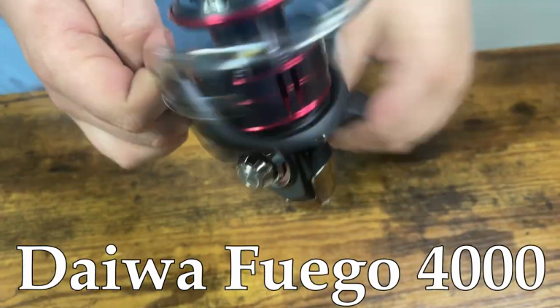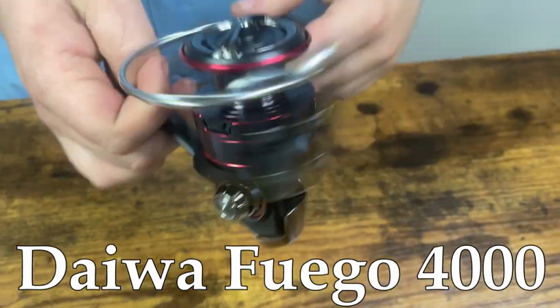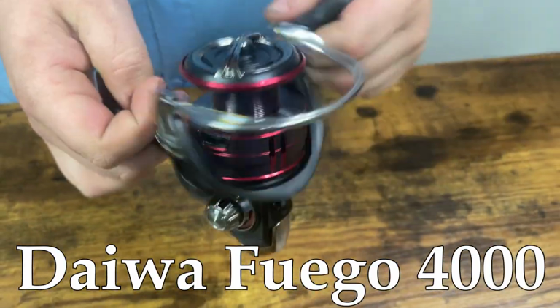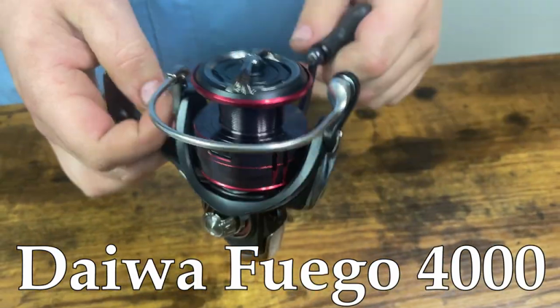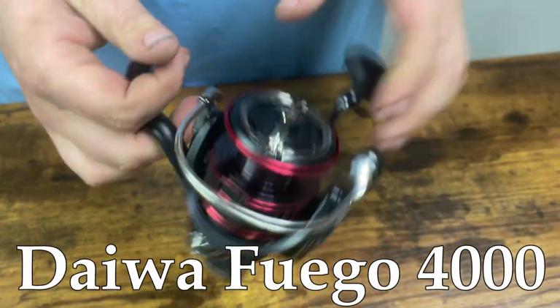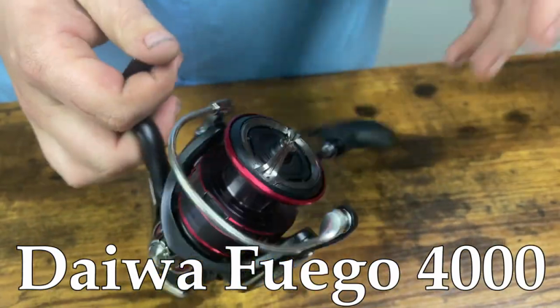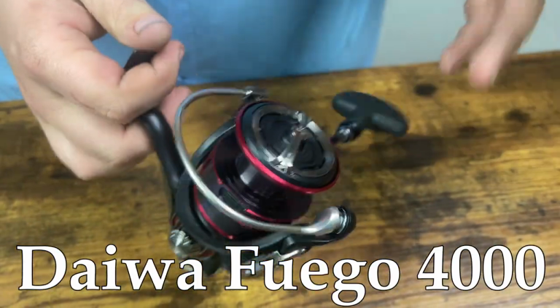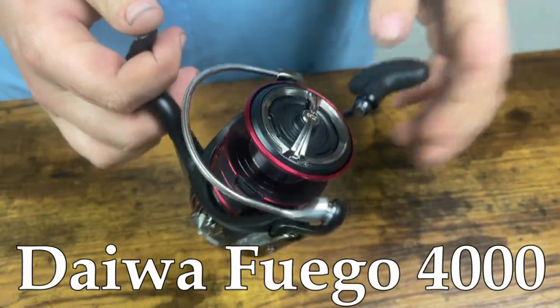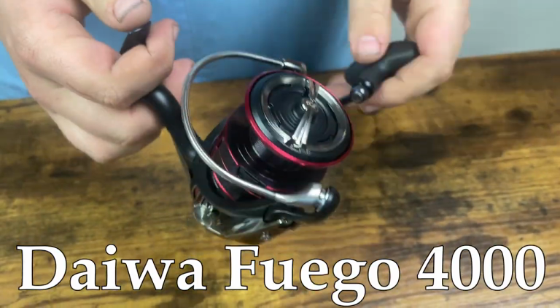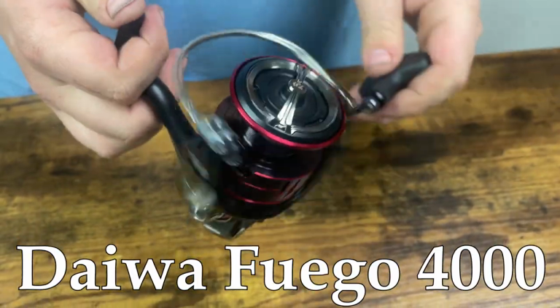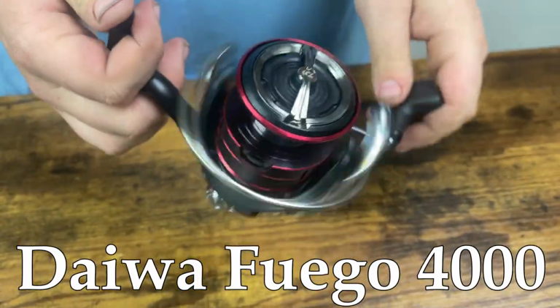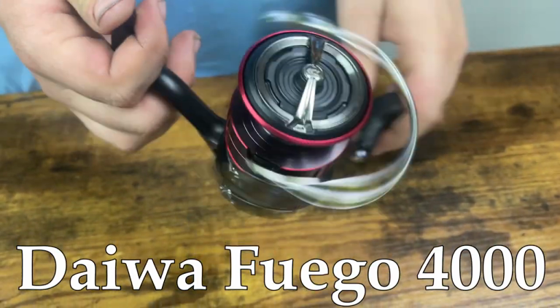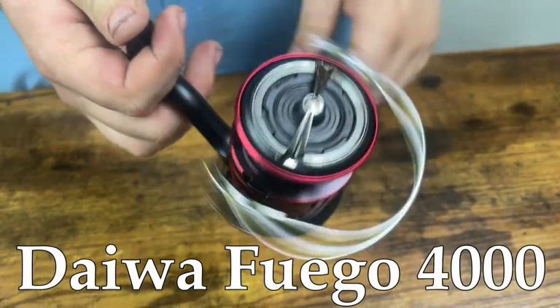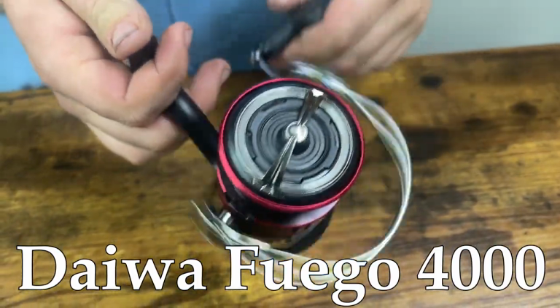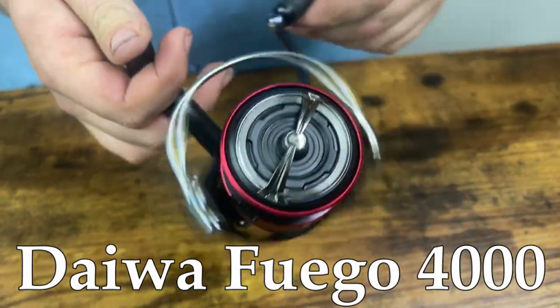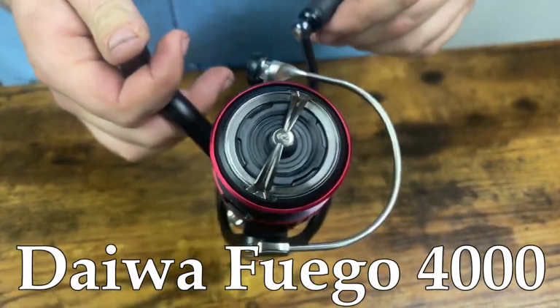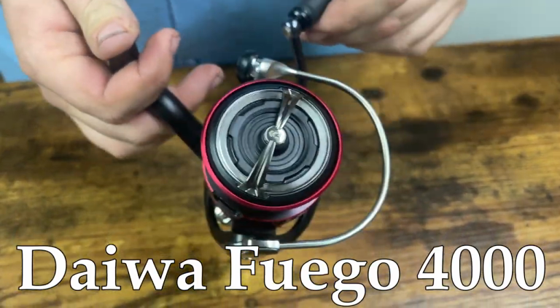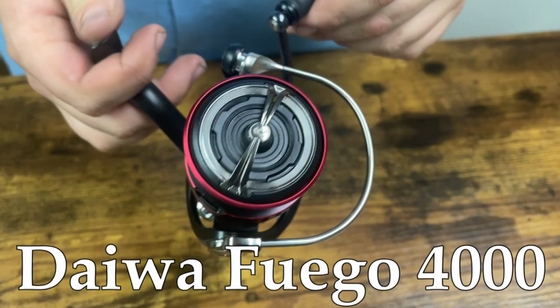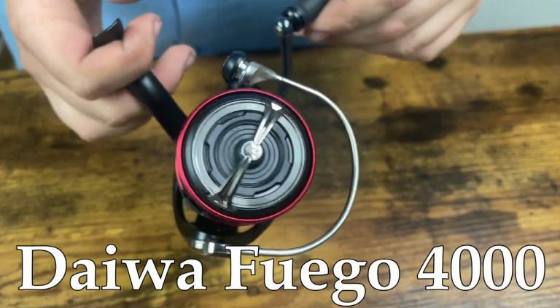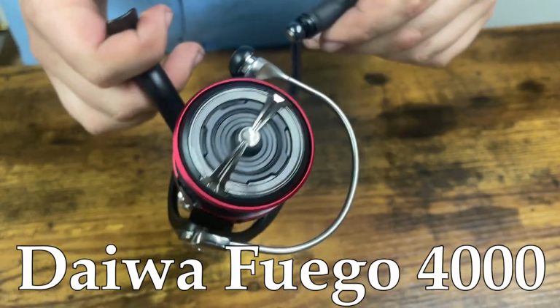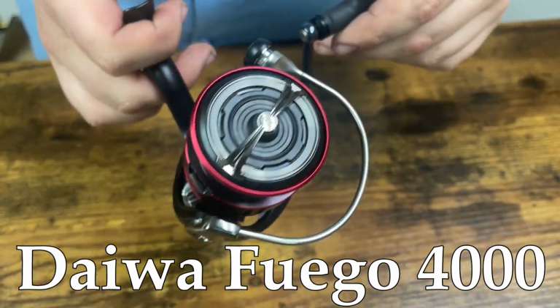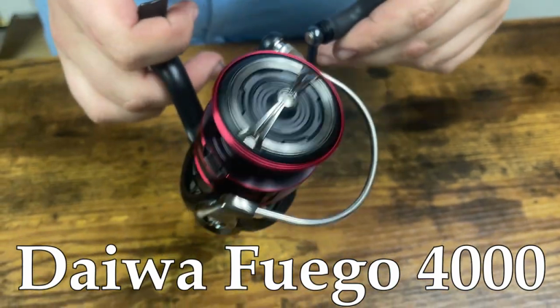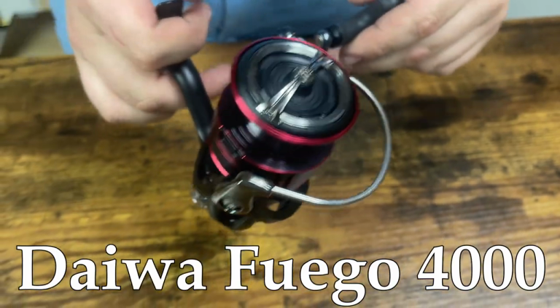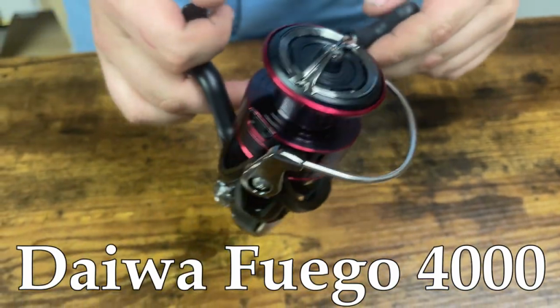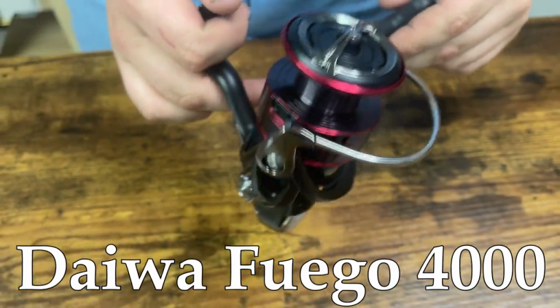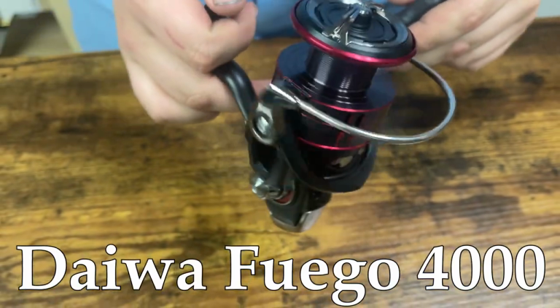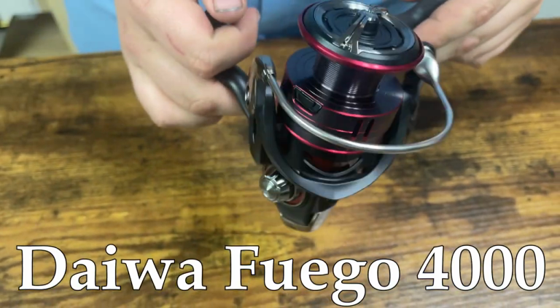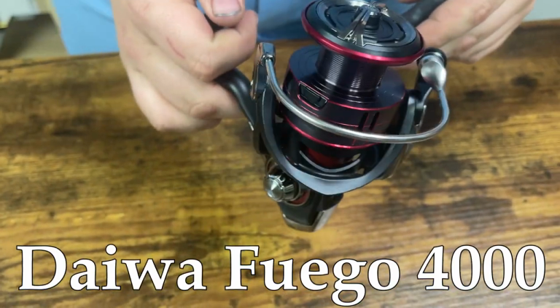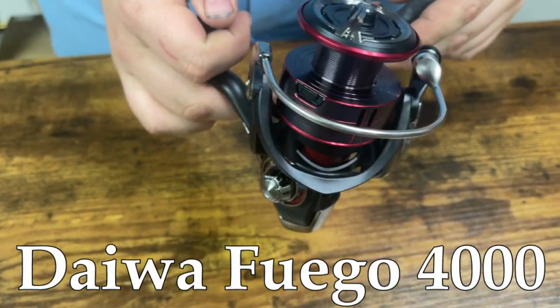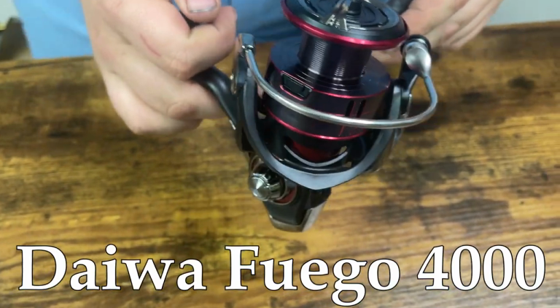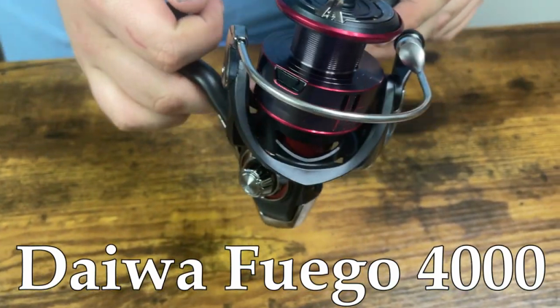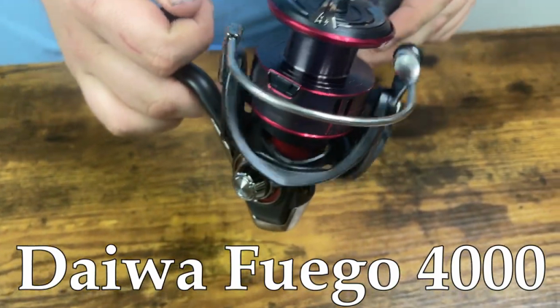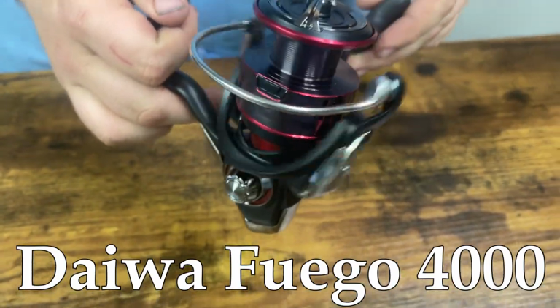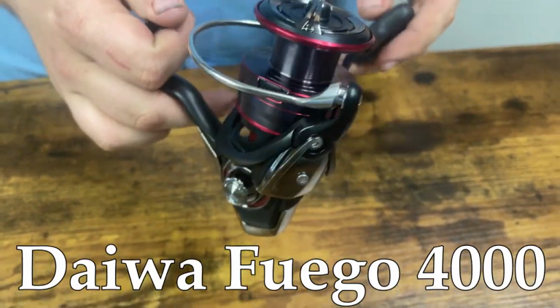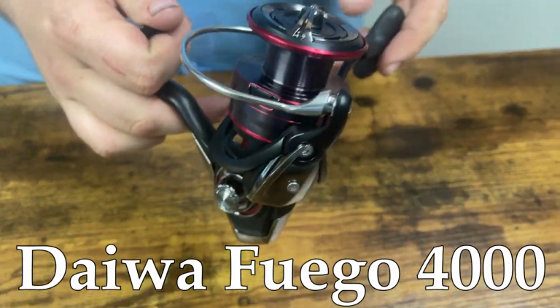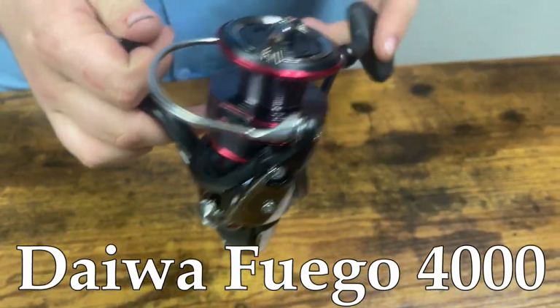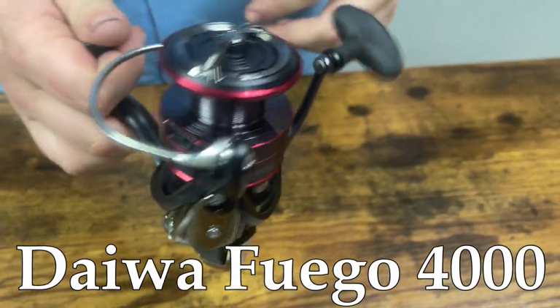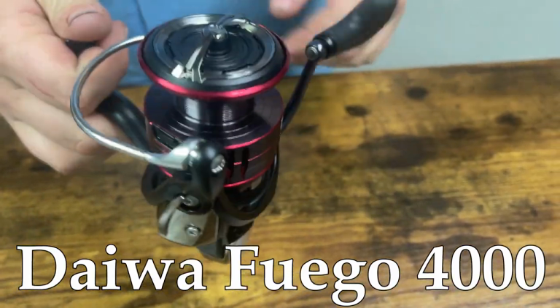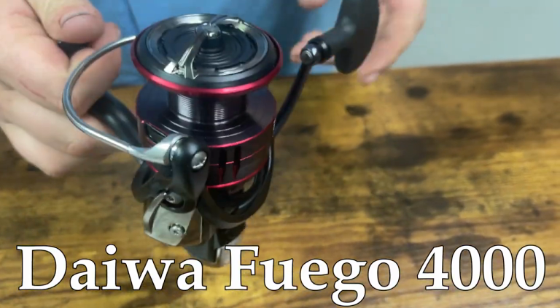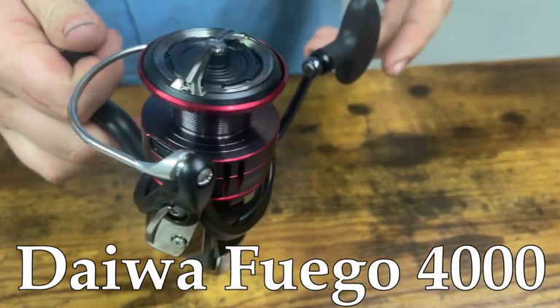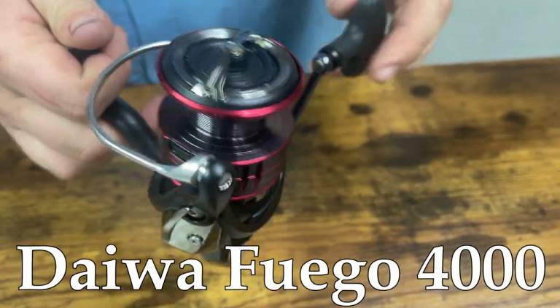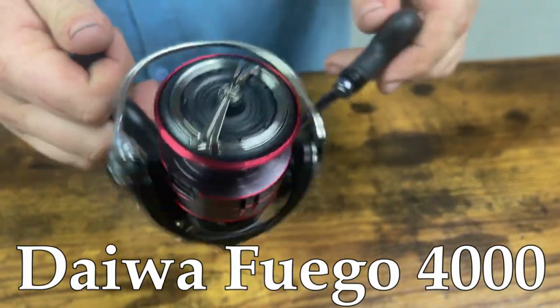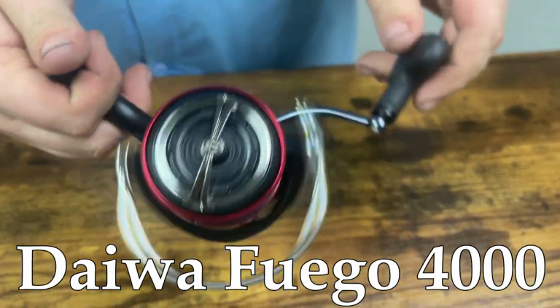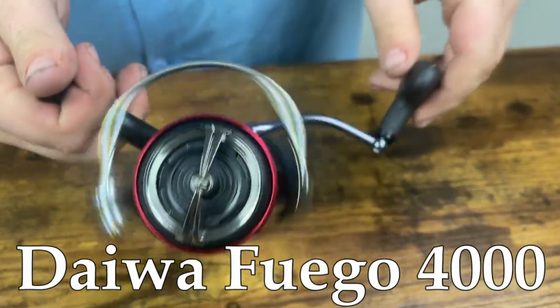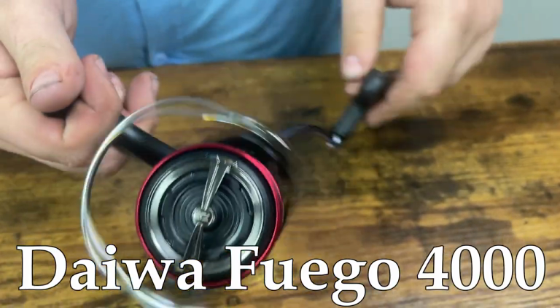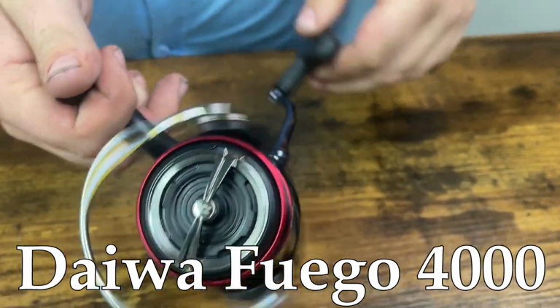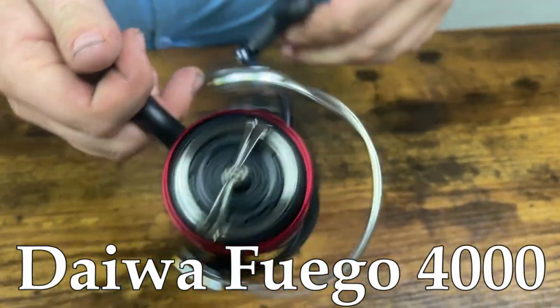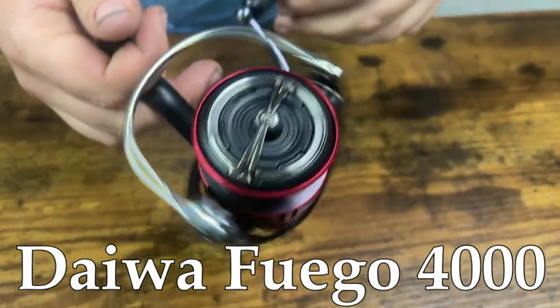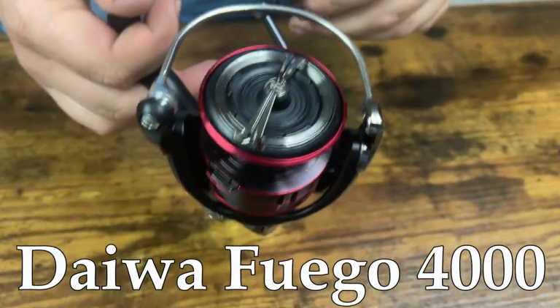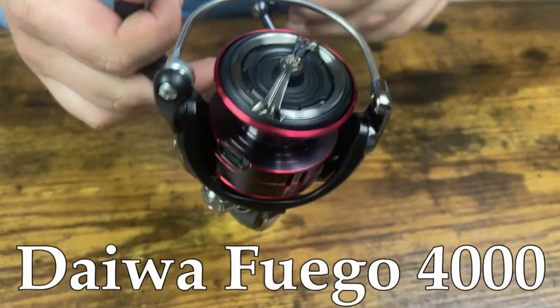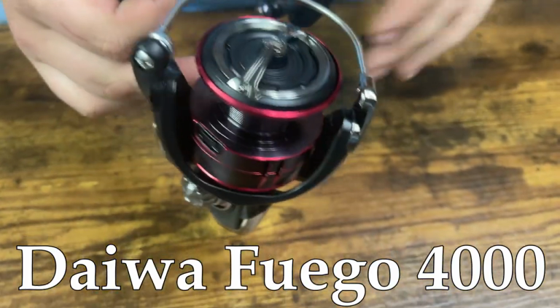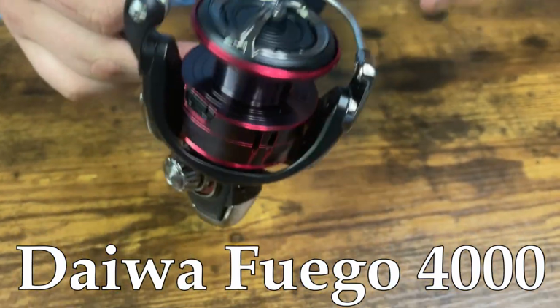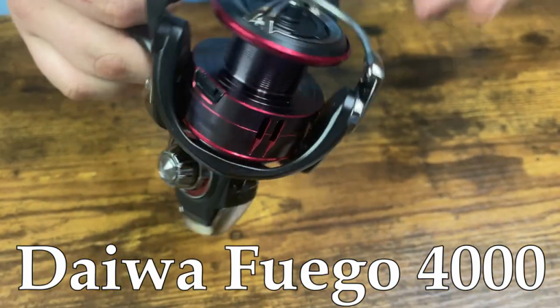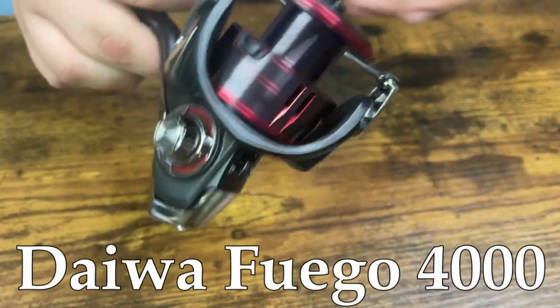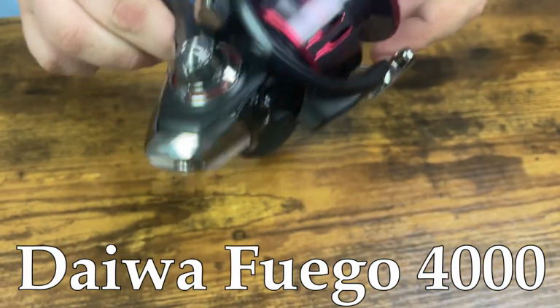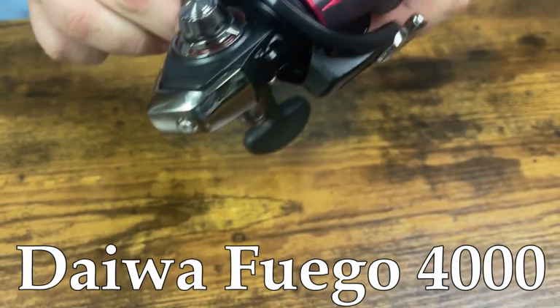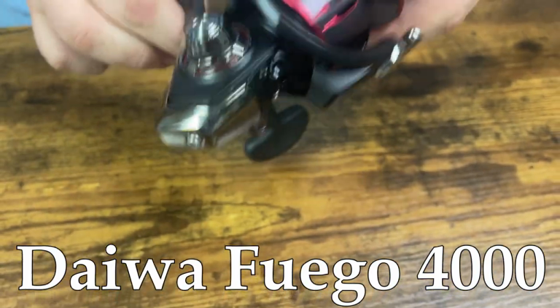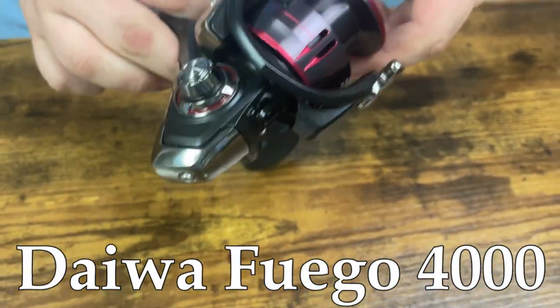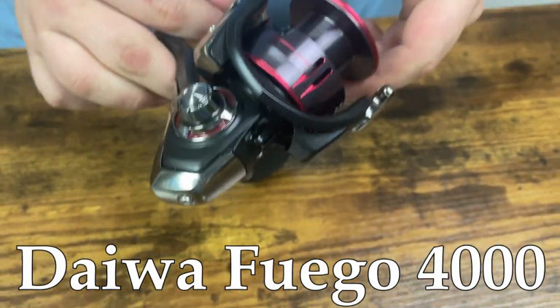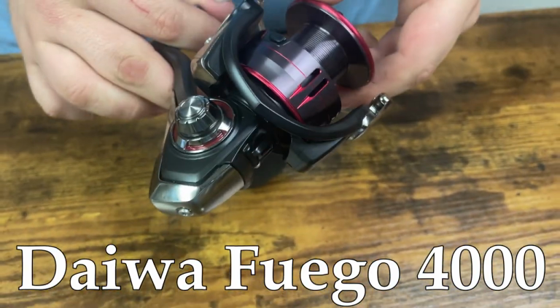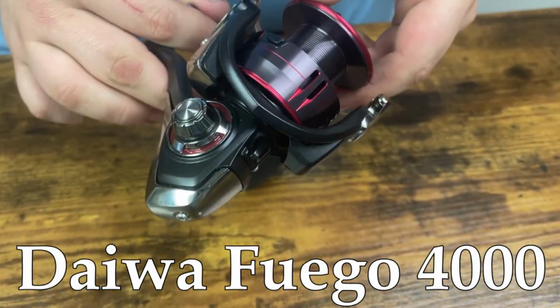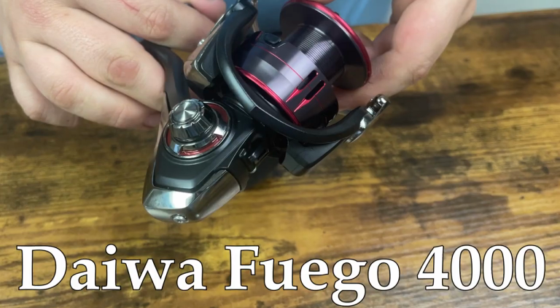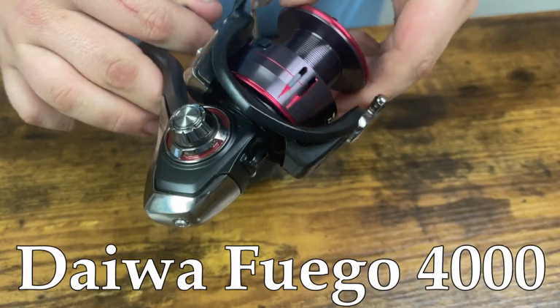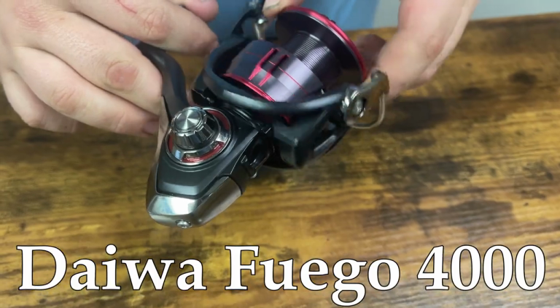As far as line capacity goes, 14 pound mono gets you 250 yards, and on 20 pound braid you're getting 280 yards. It's a ton of line on a very small reel.